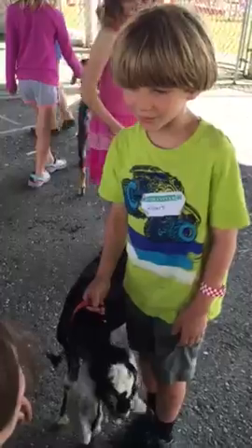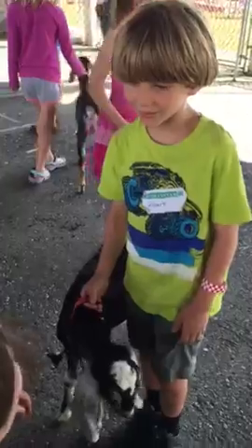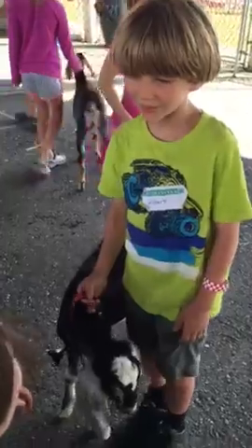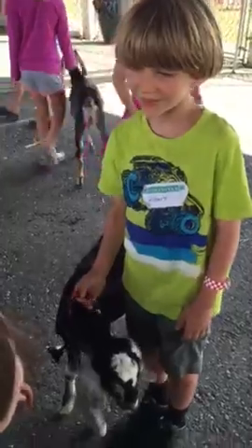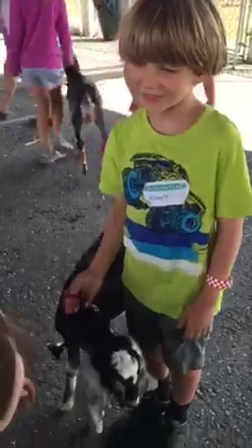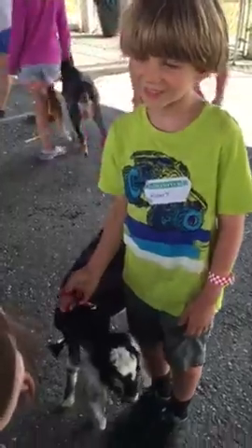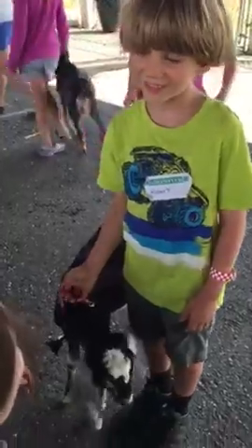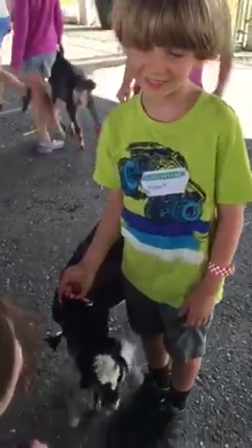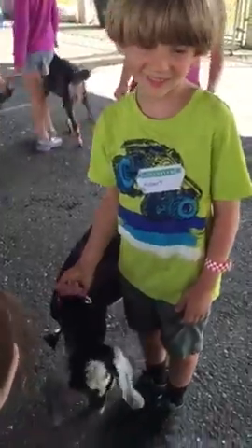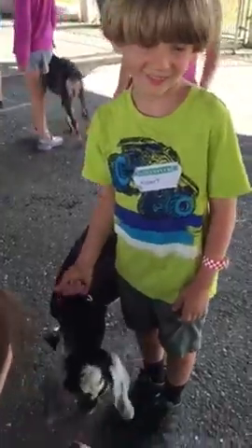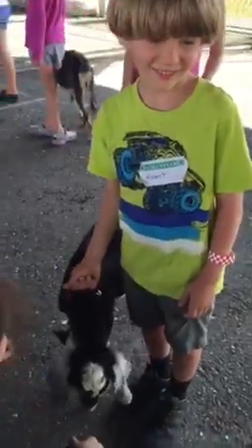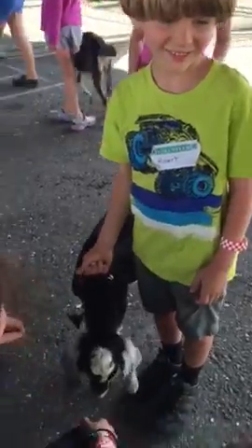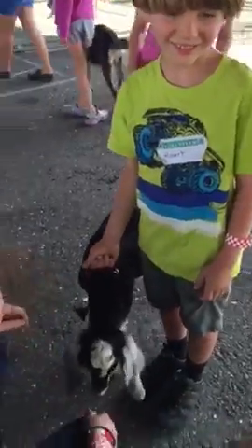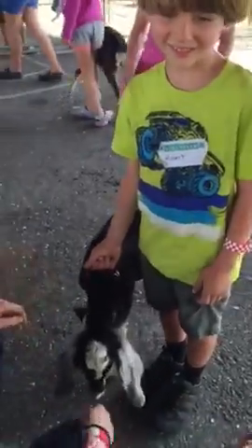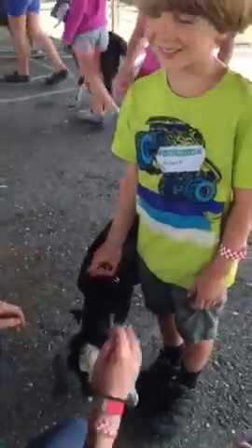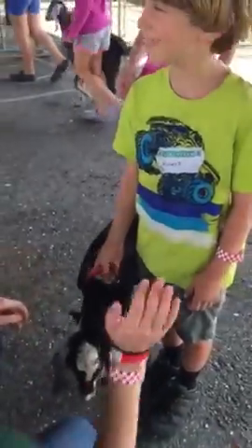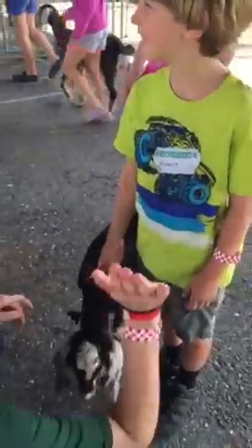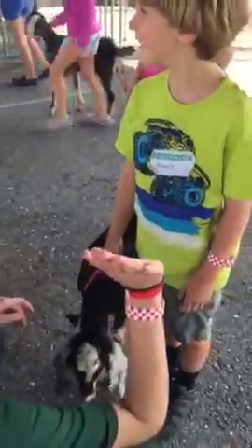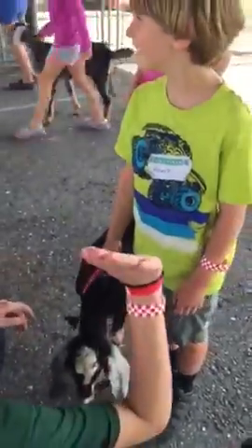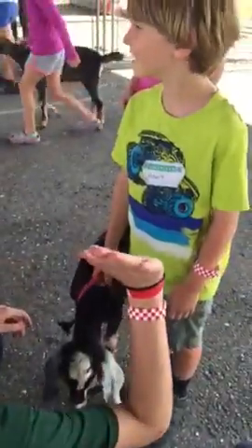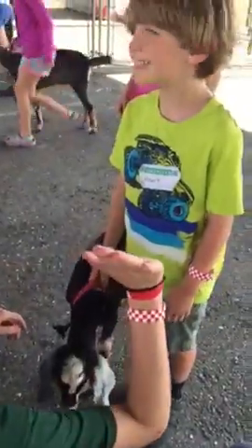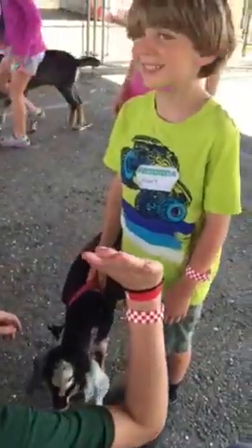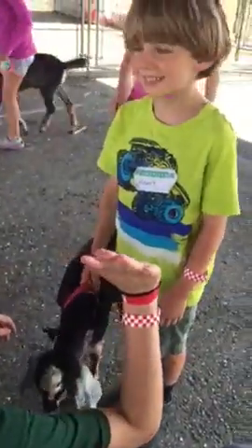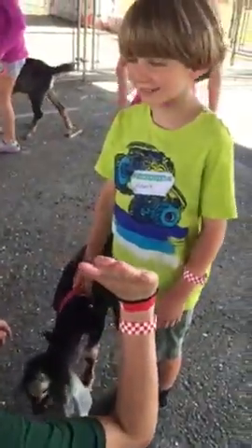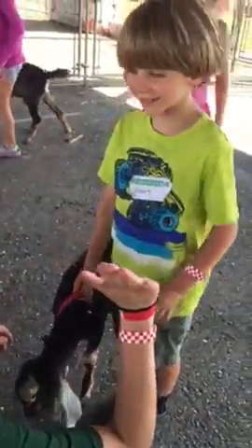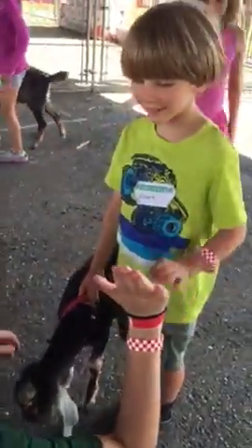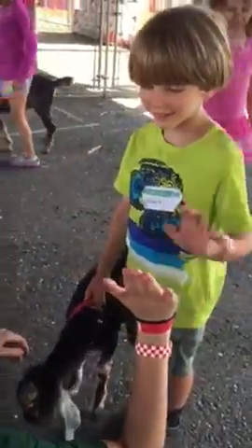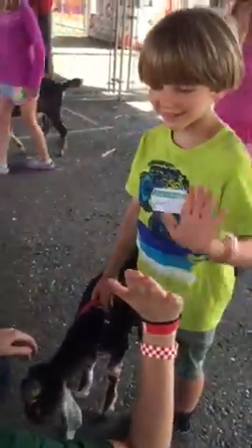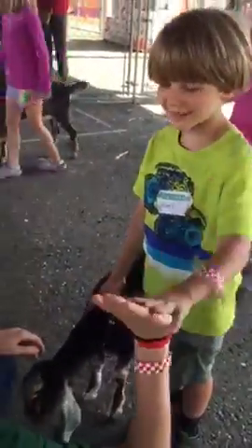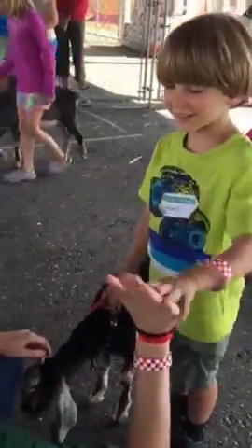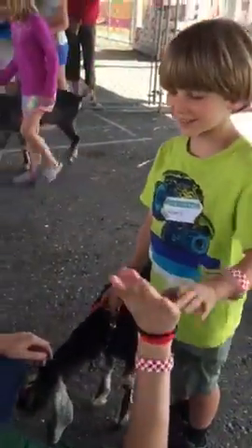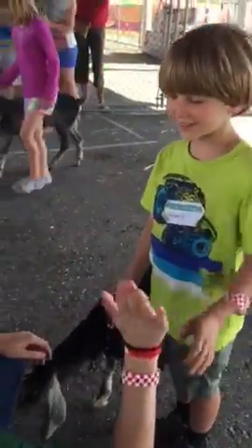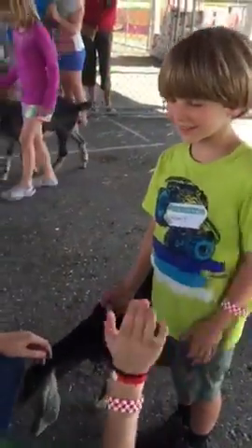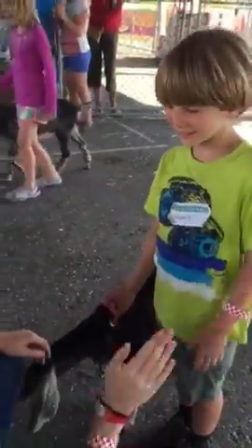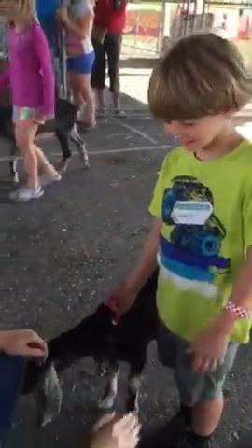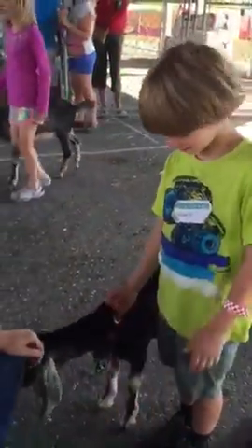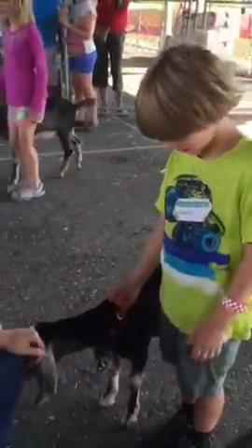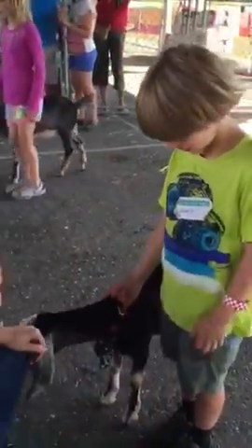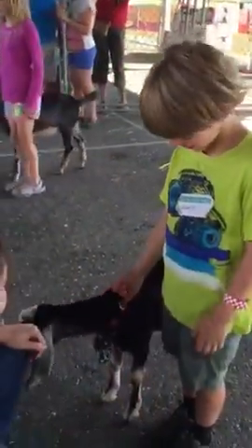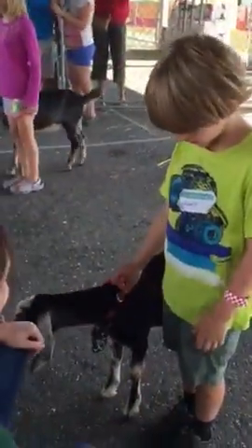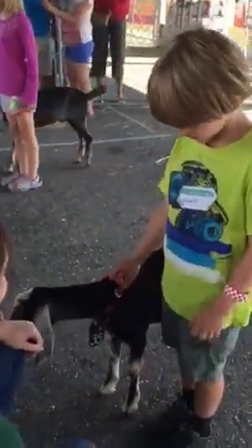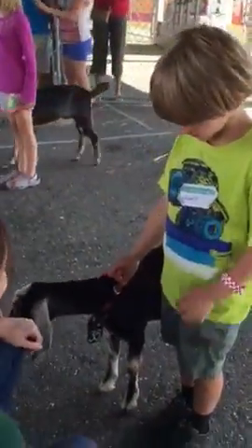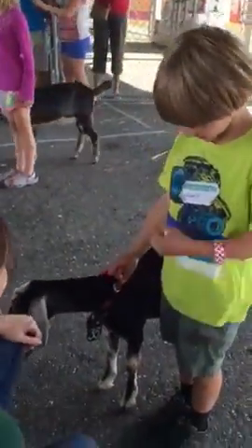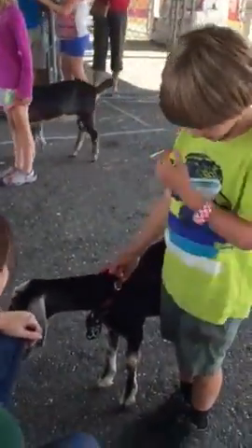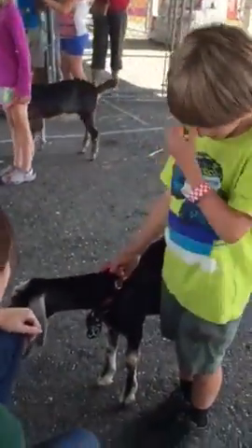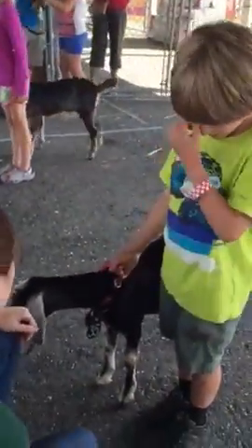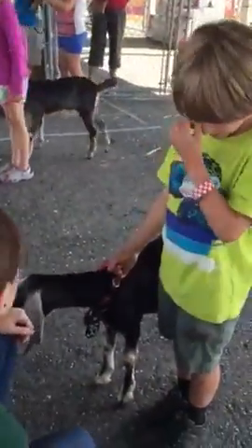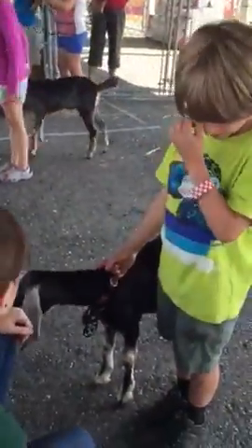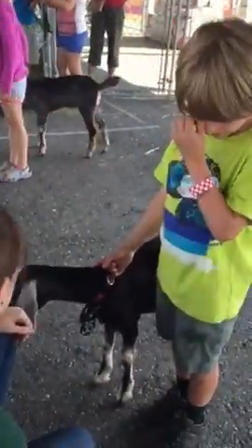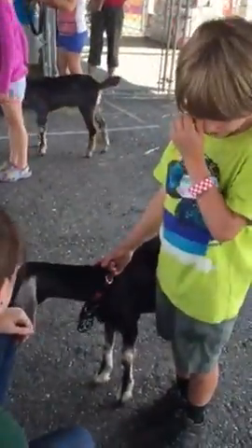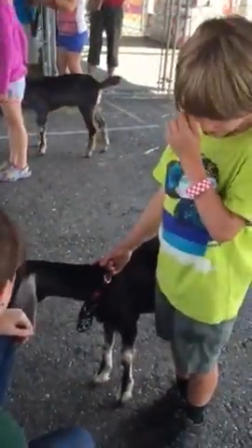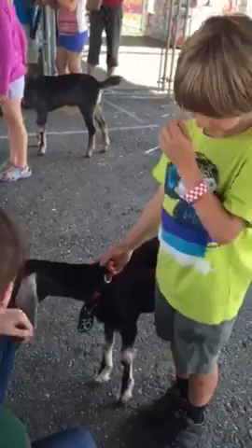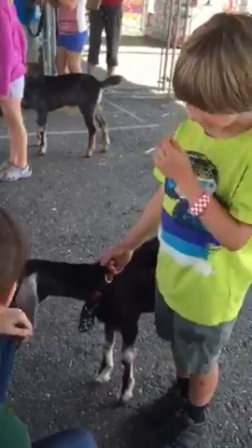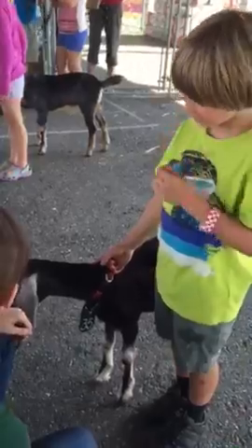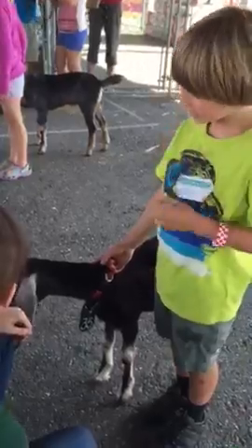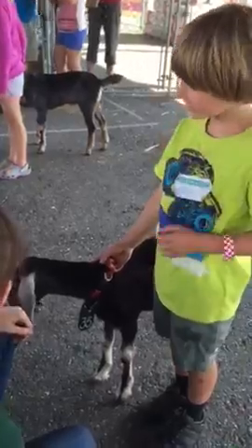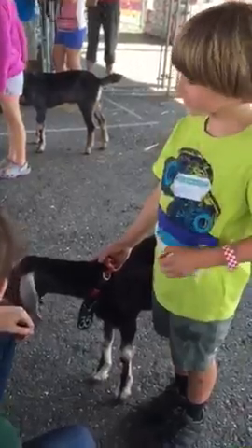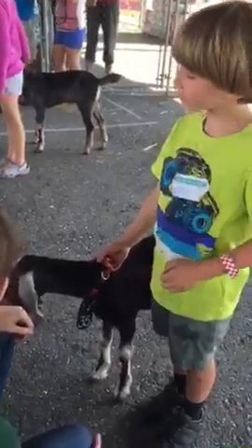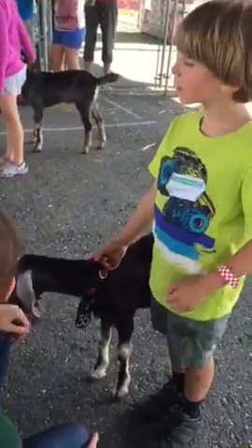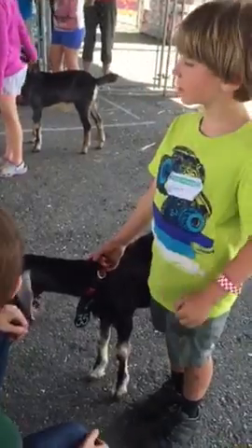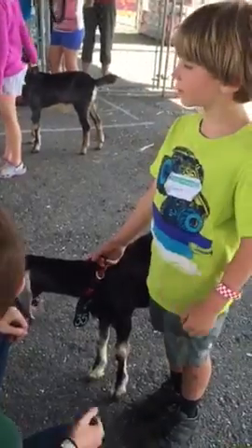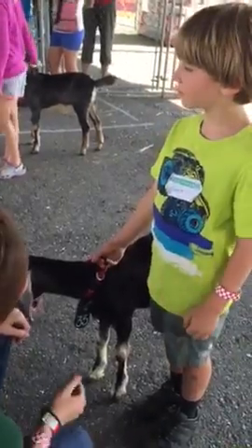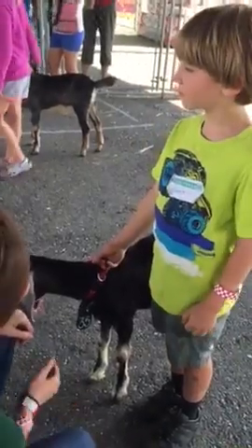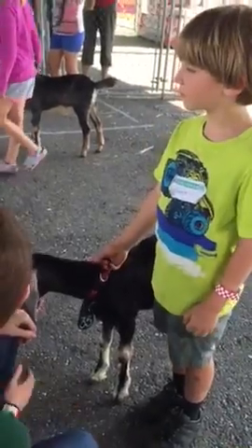Exactly. Good job. High five. You're going to nail this. Do you know any parts of the goat?